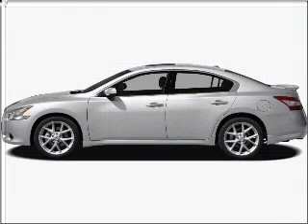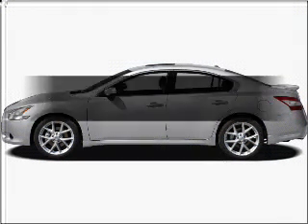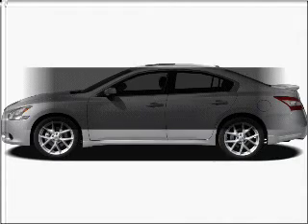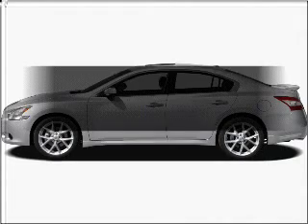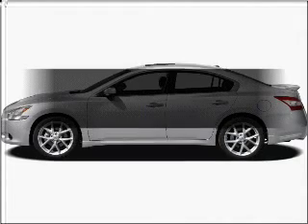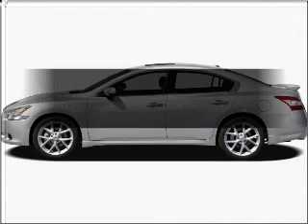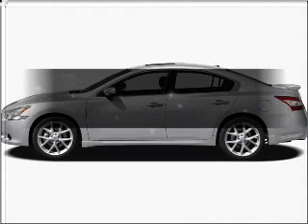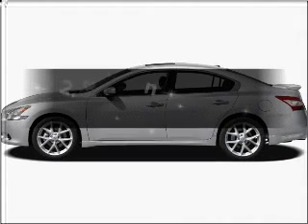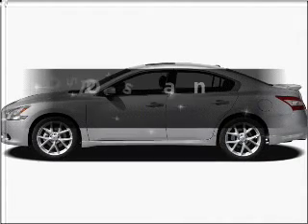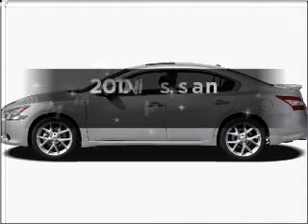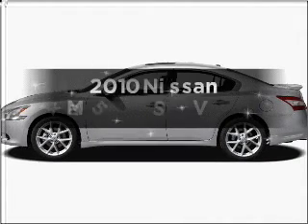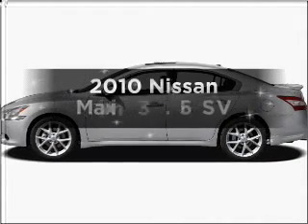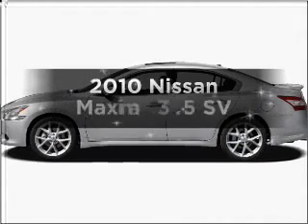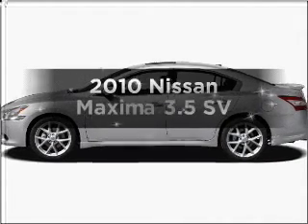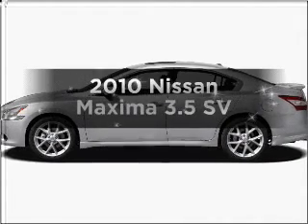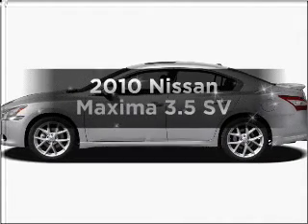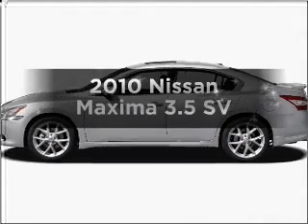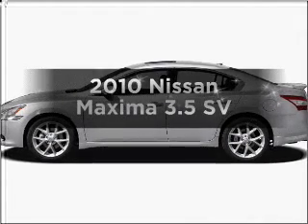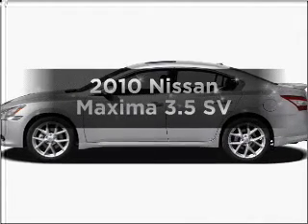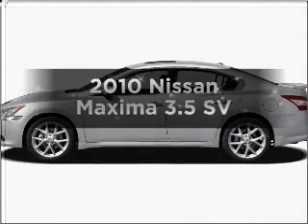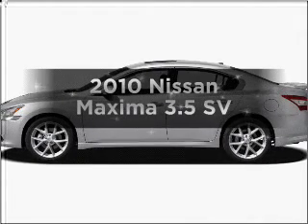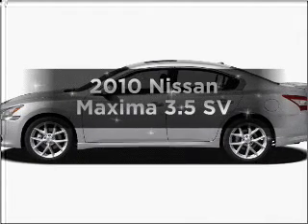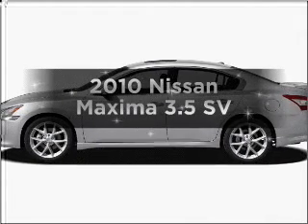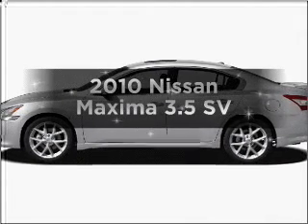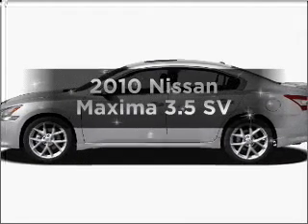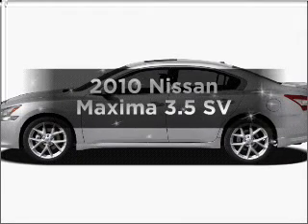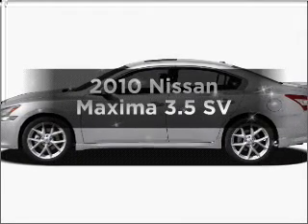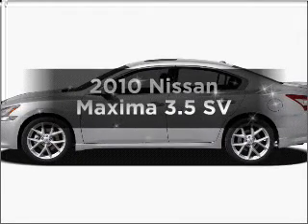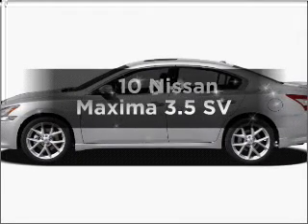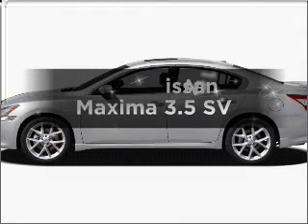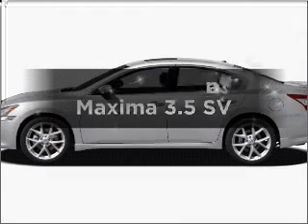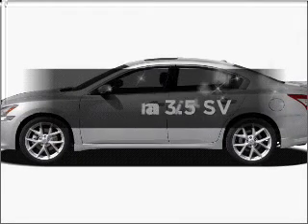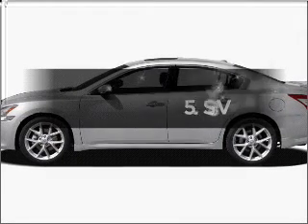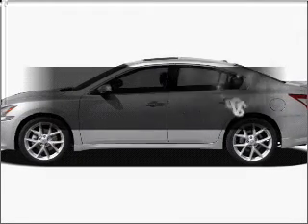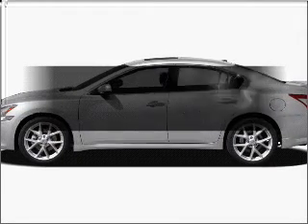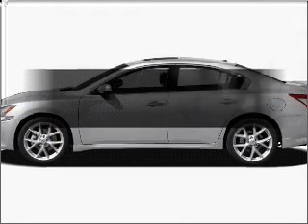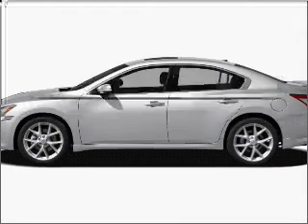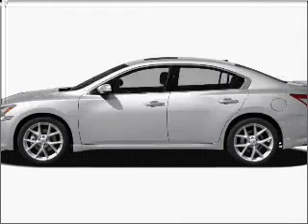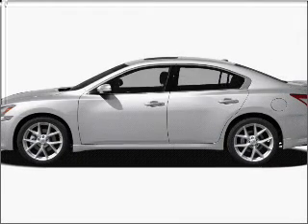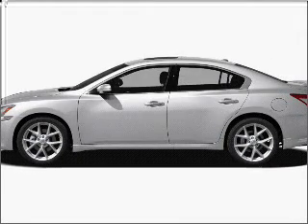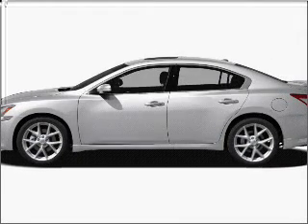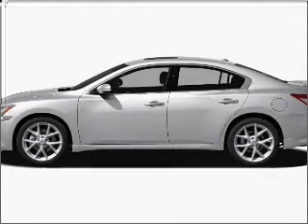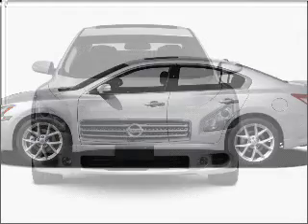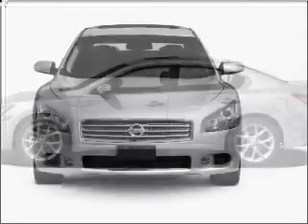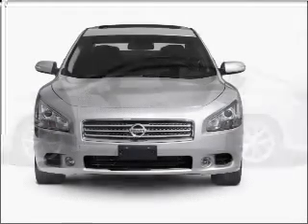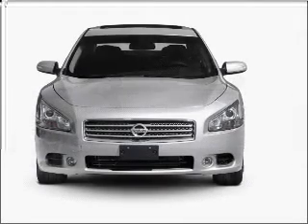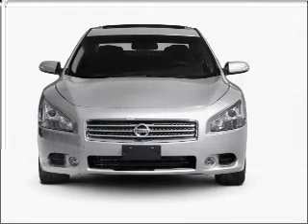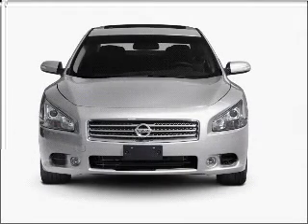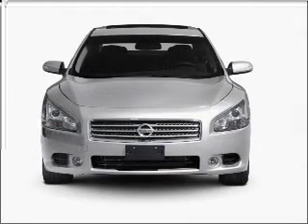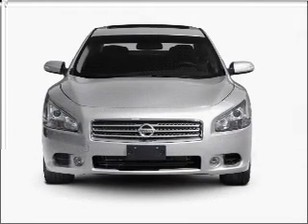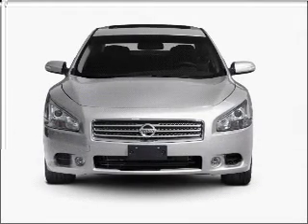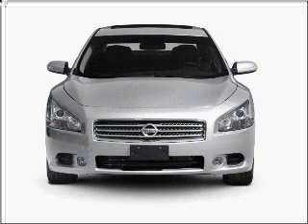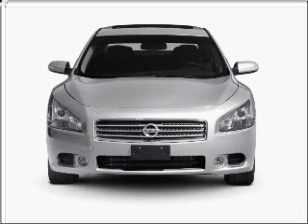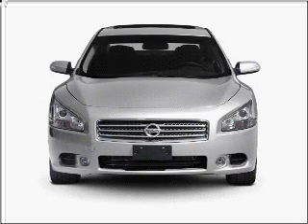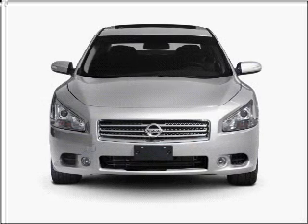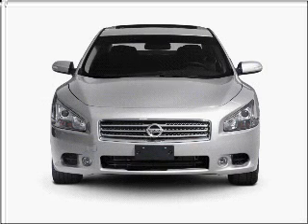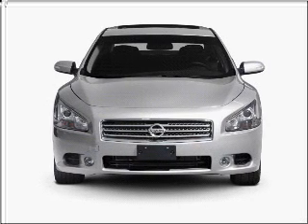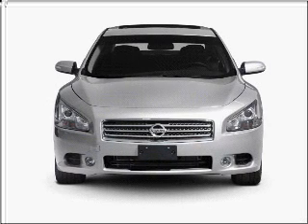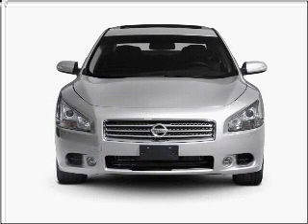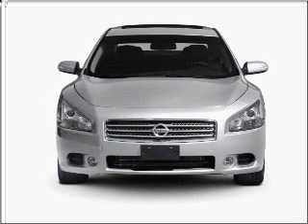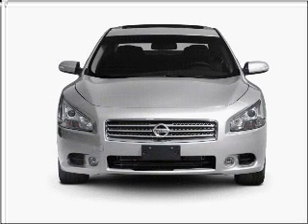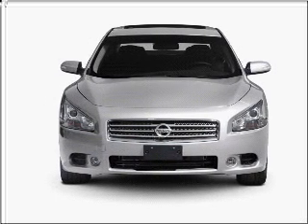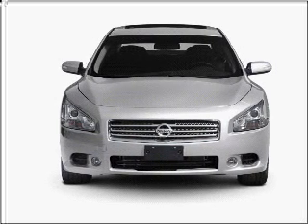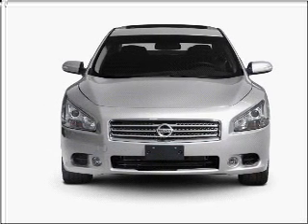Check out this 2010 Nissan Maxima. If you're looking for a first-rate auto, this one could be yours today.